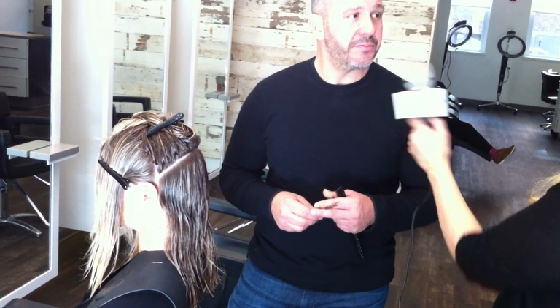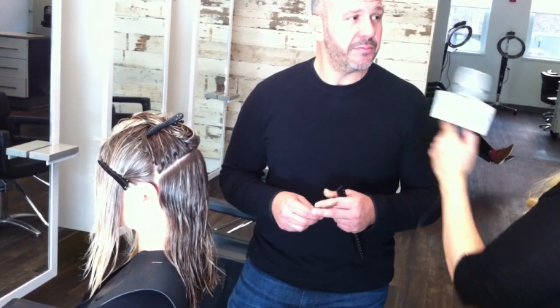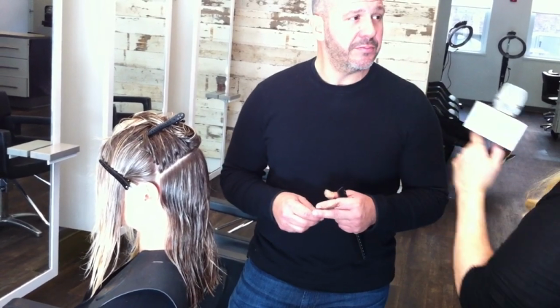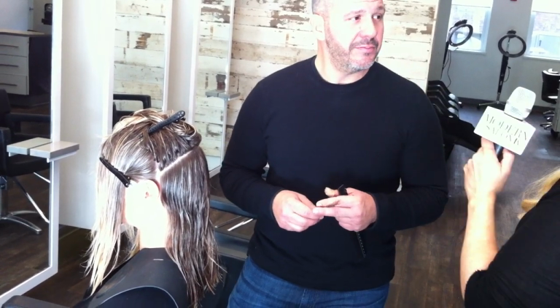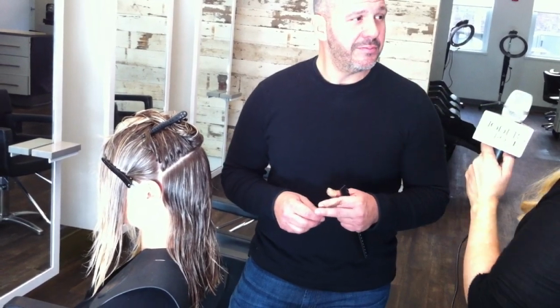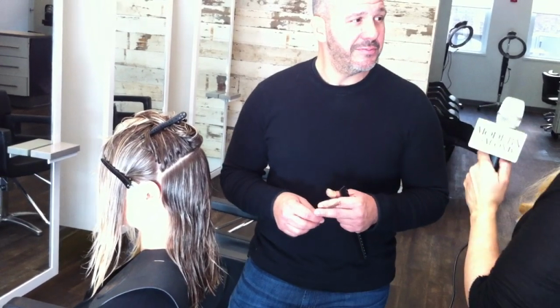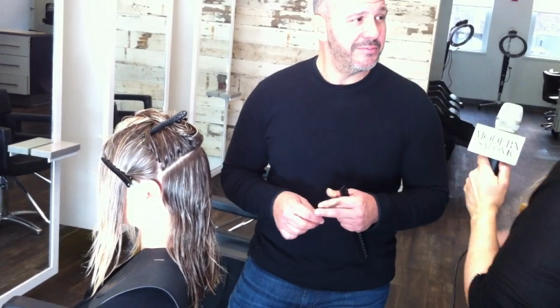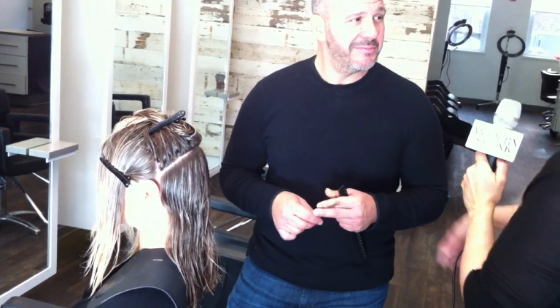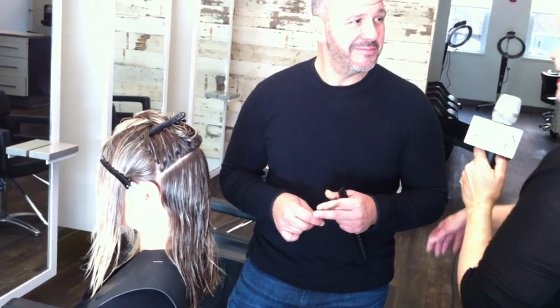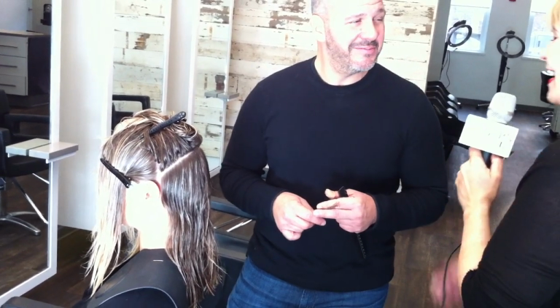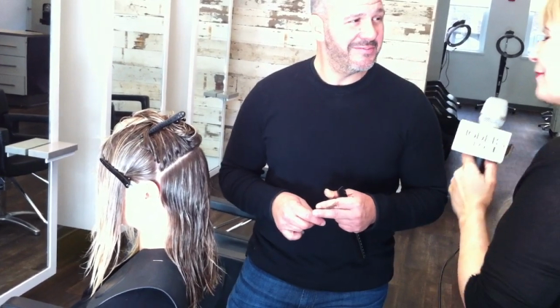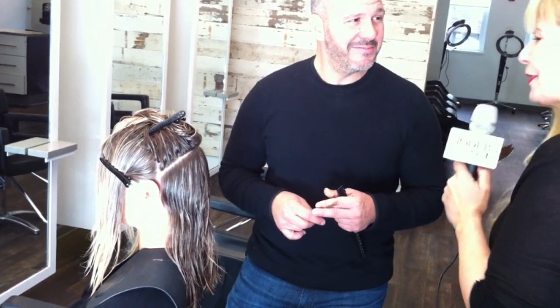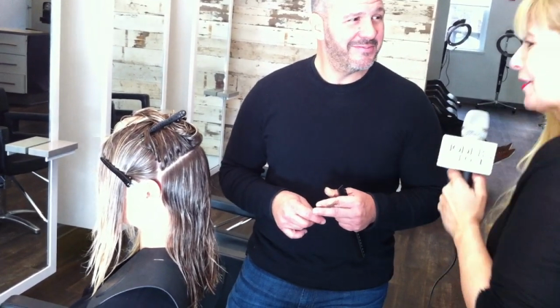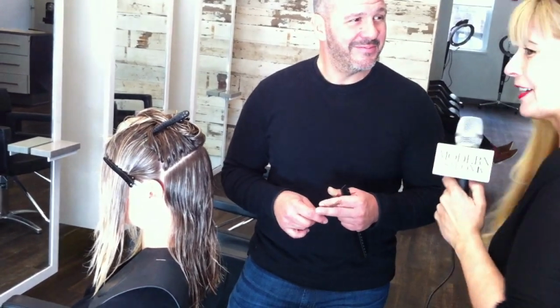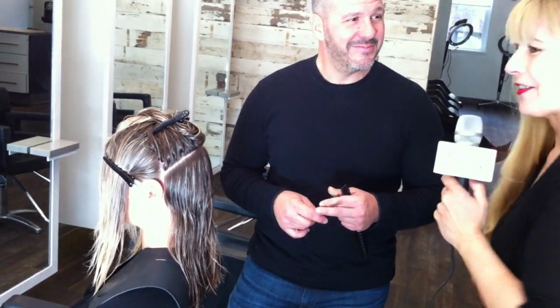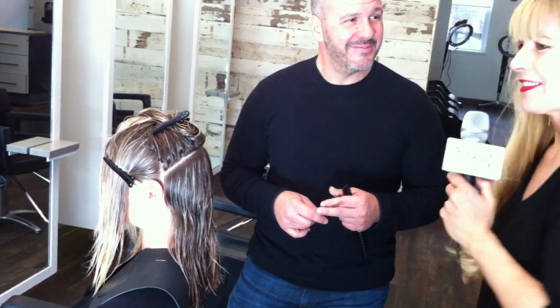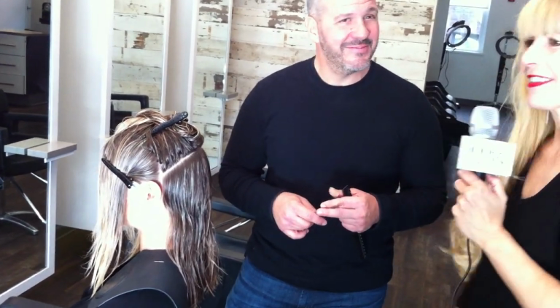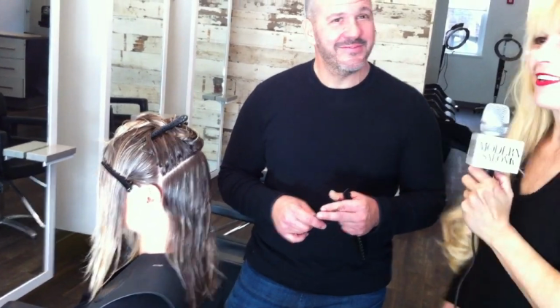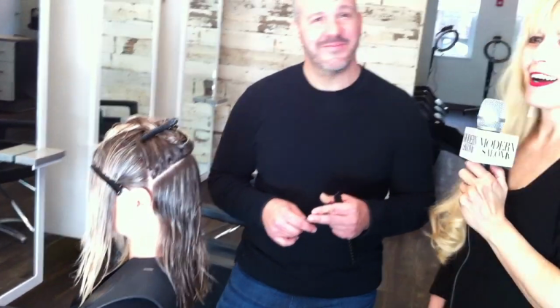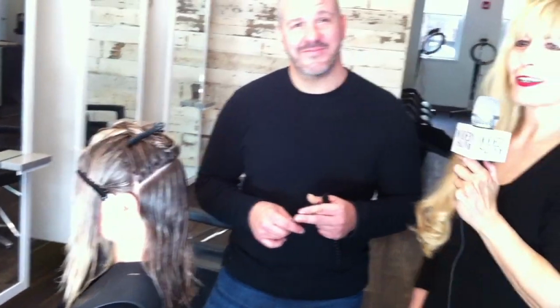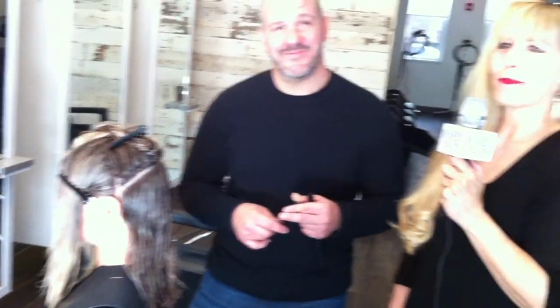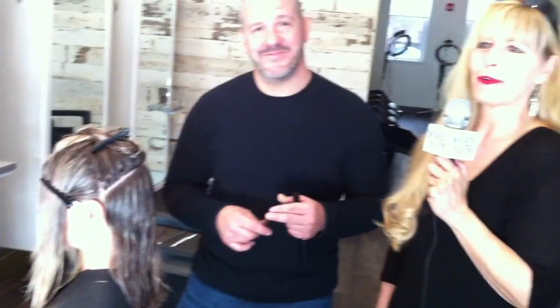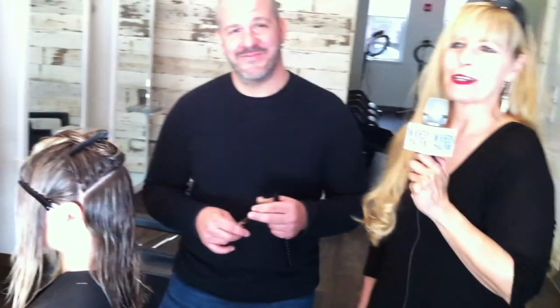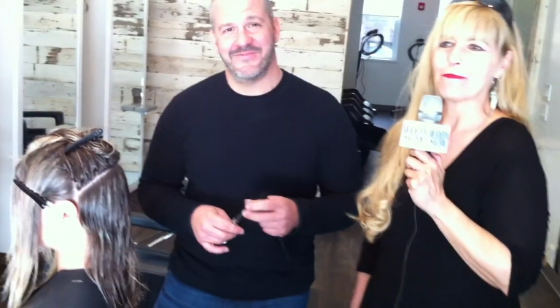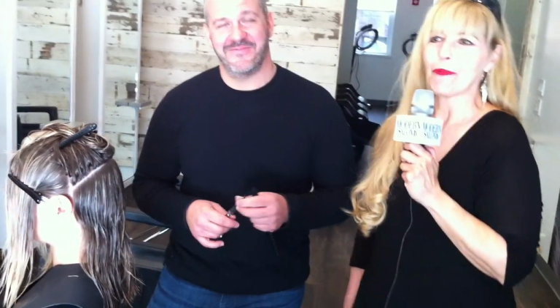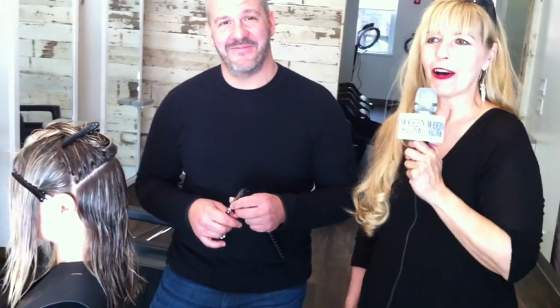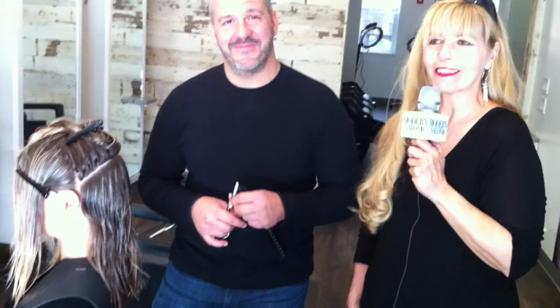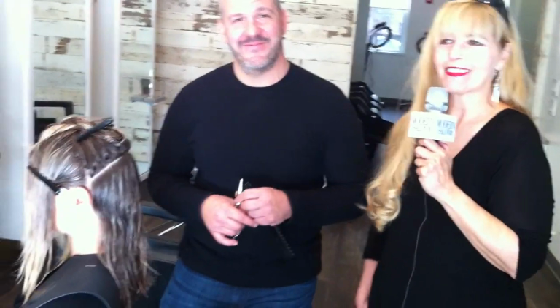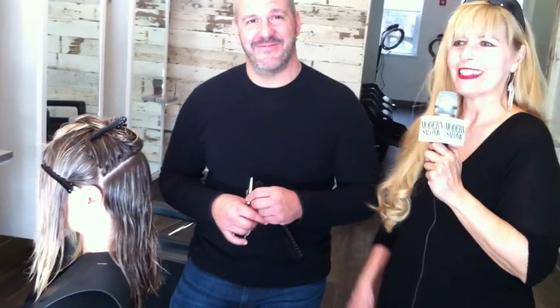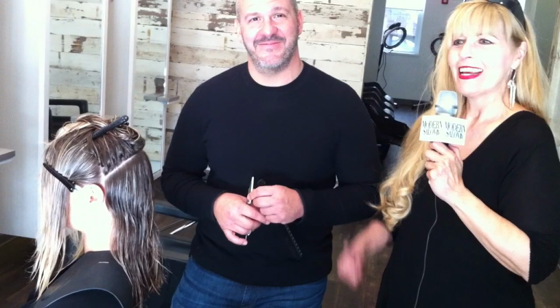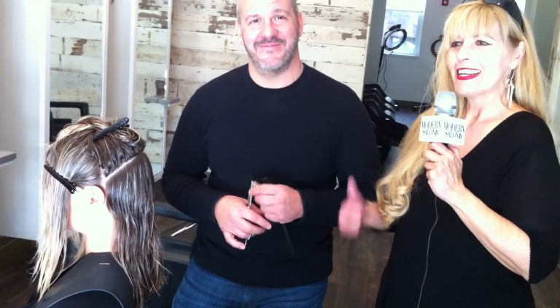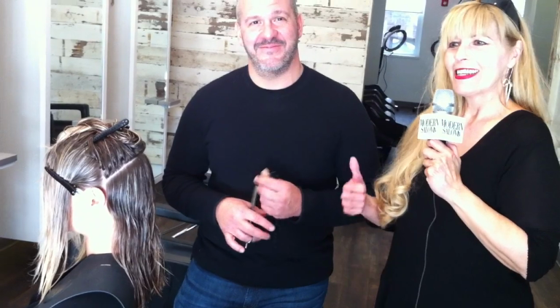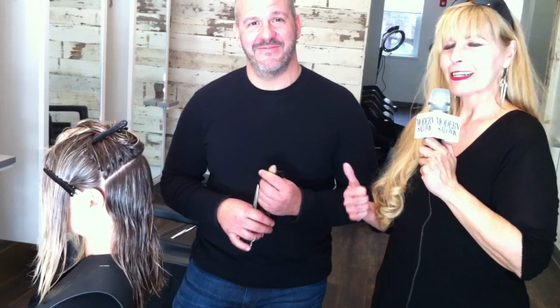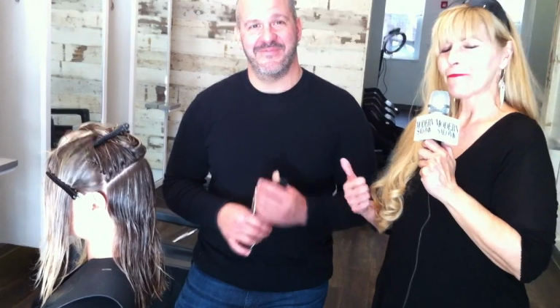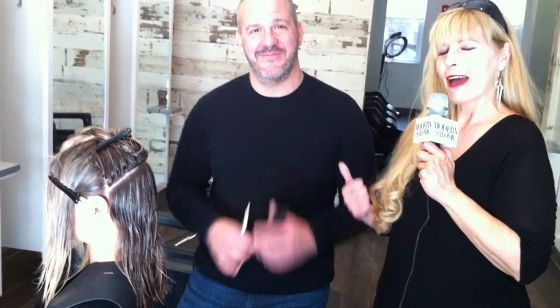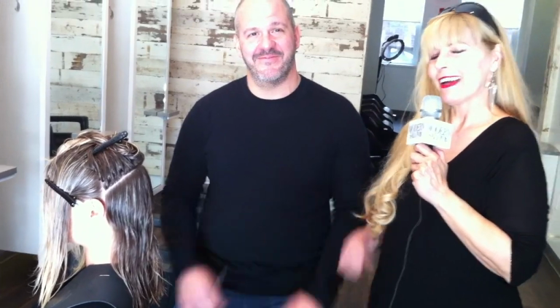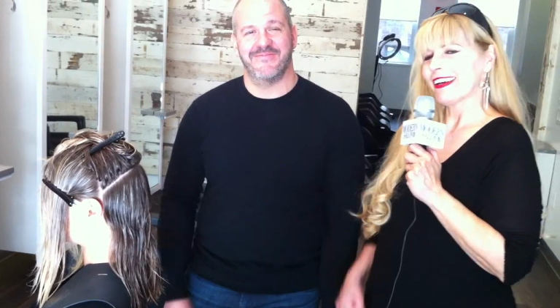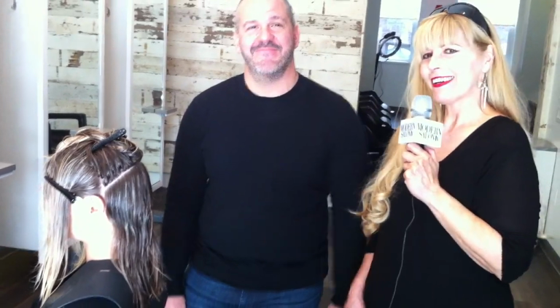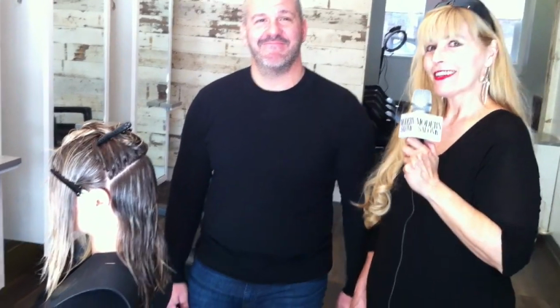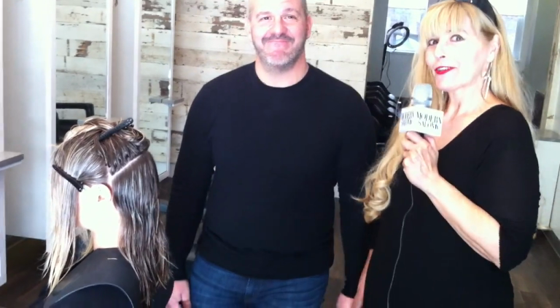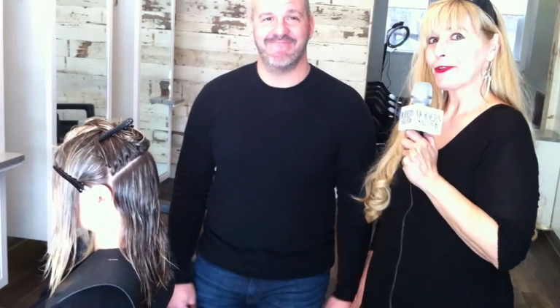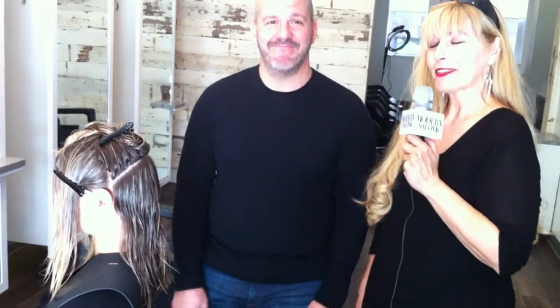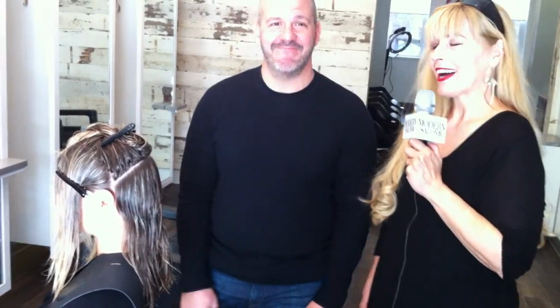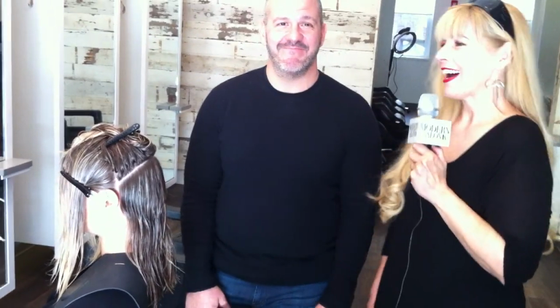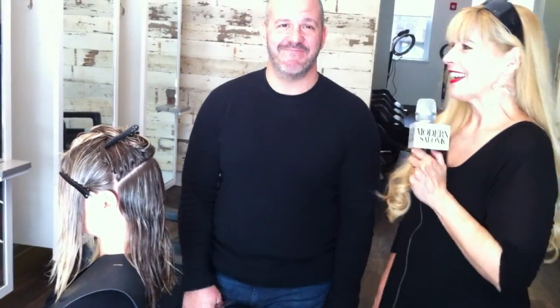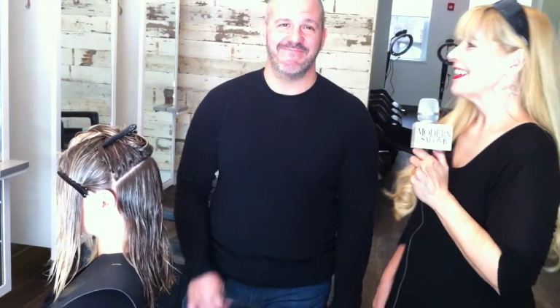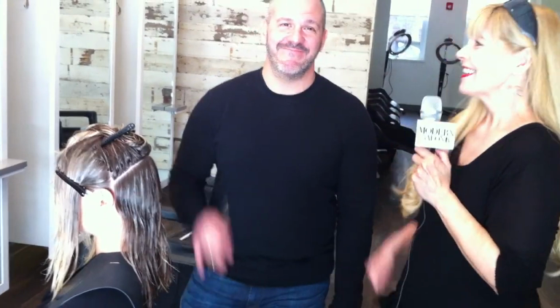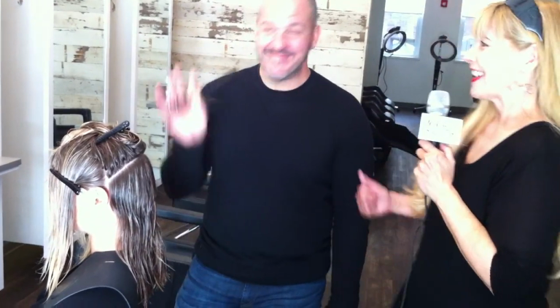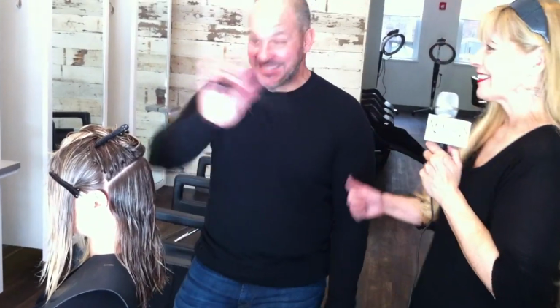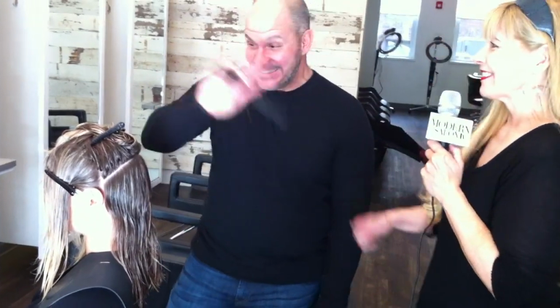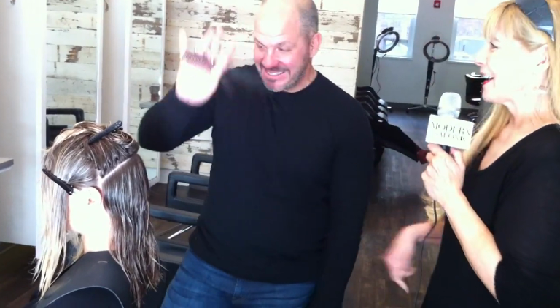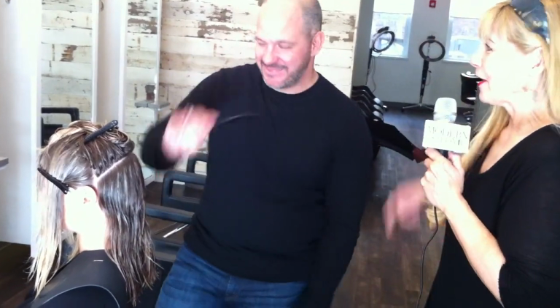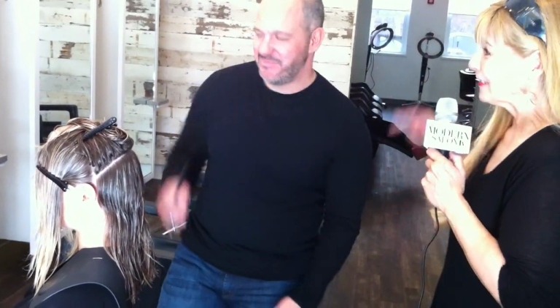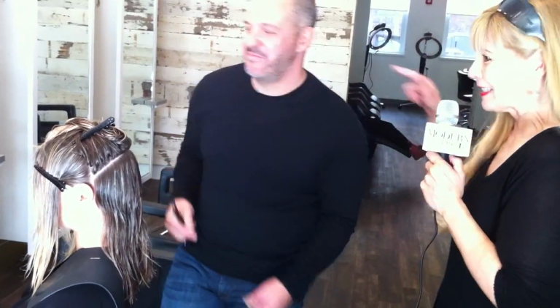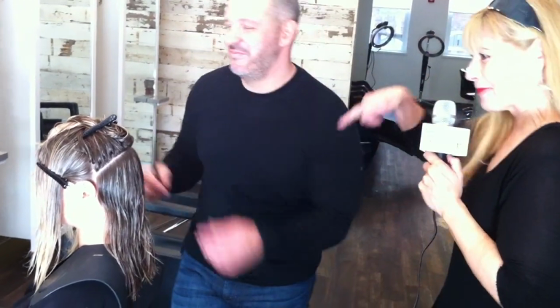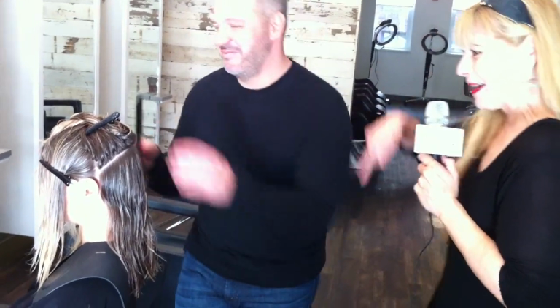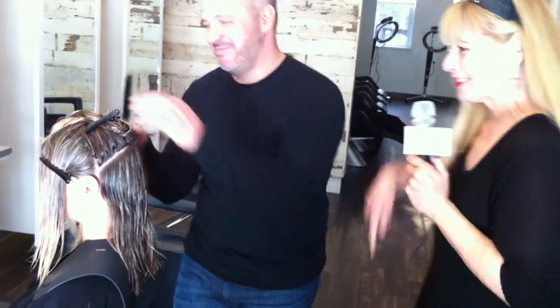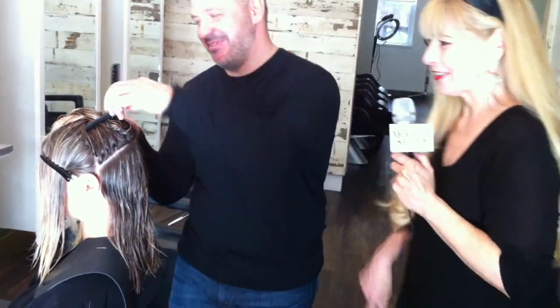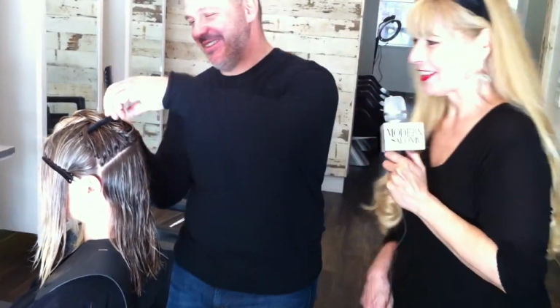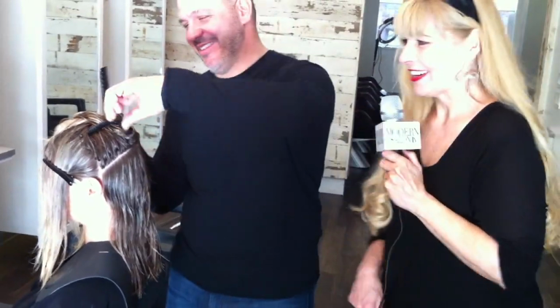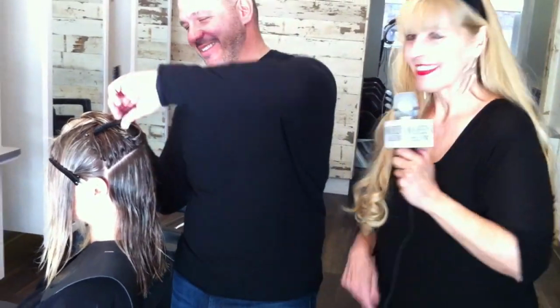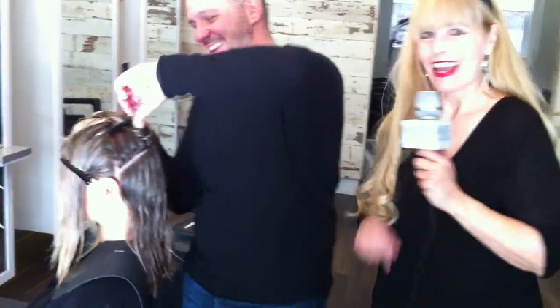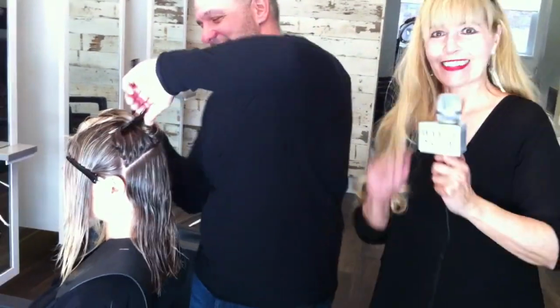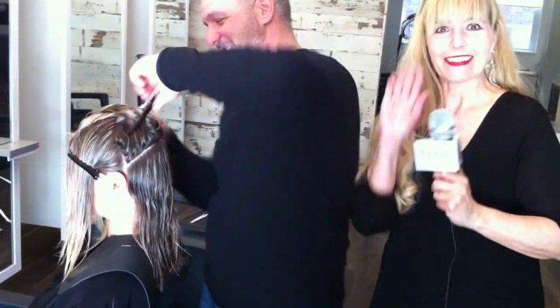Well, this is so great. Again, we are here at Salon Capri in Boston. Nick Penna — cool guy. Thanks a lot, I'll let you get back to your cut.